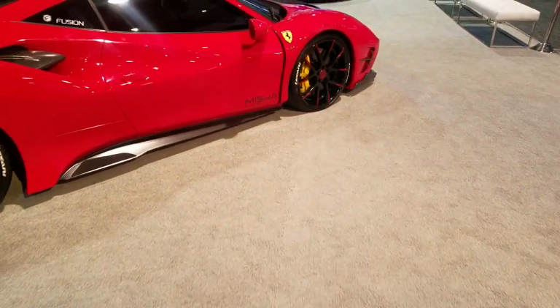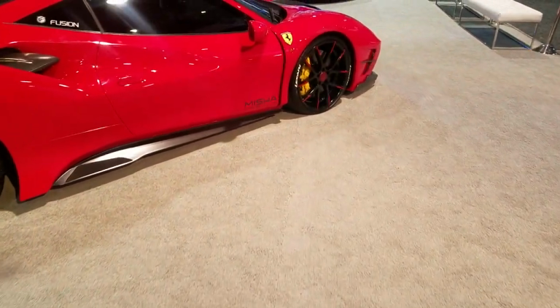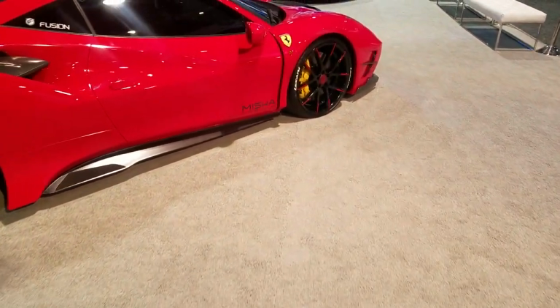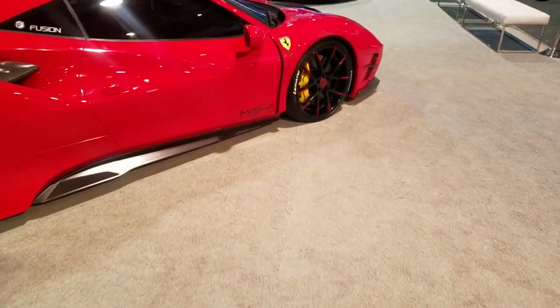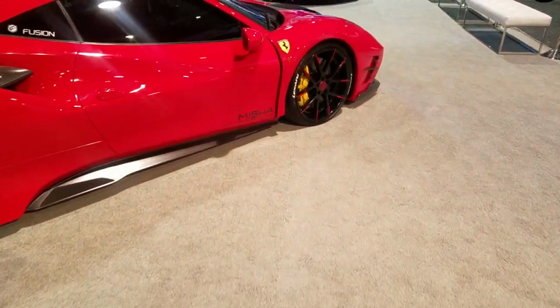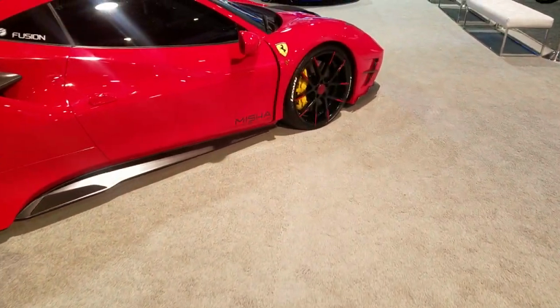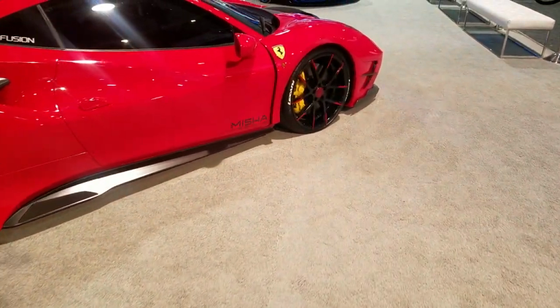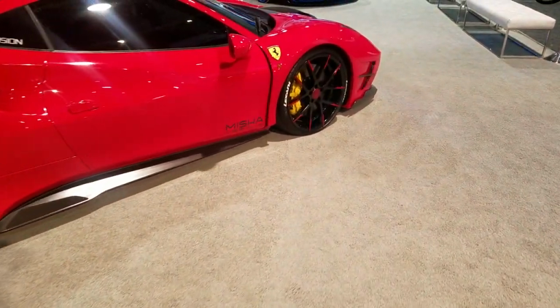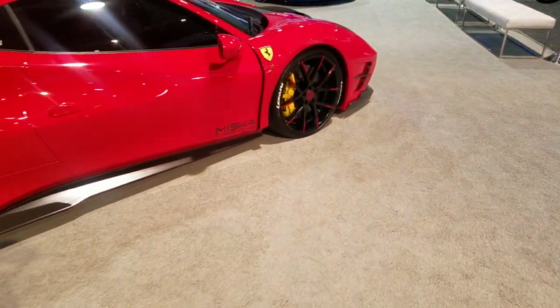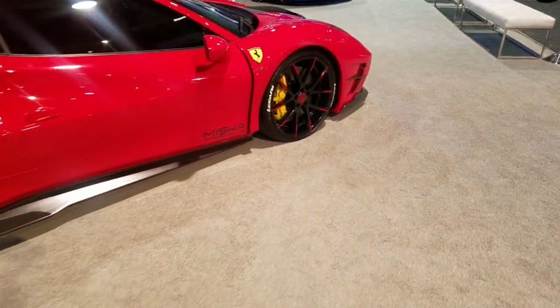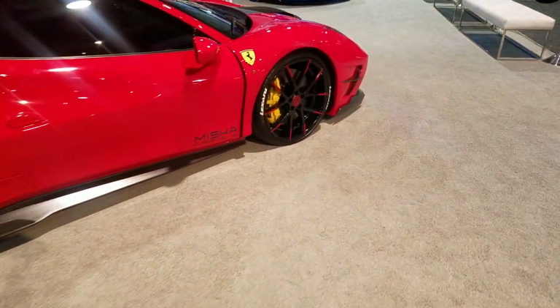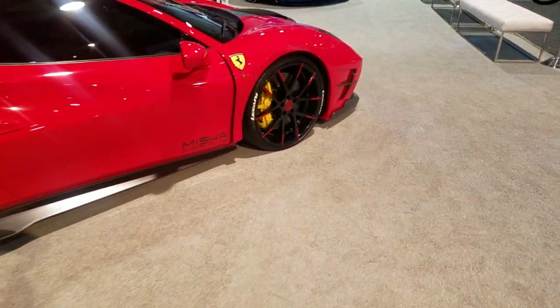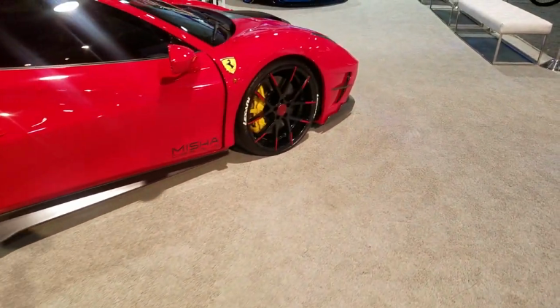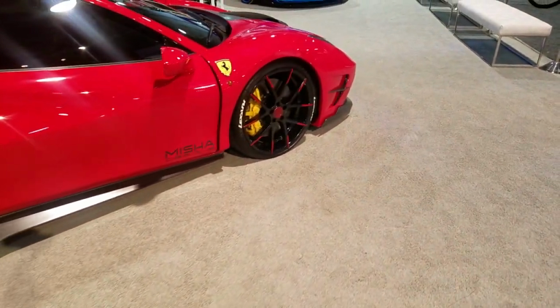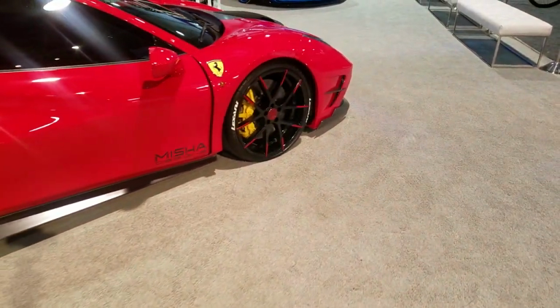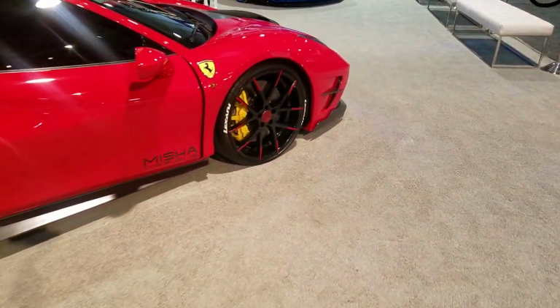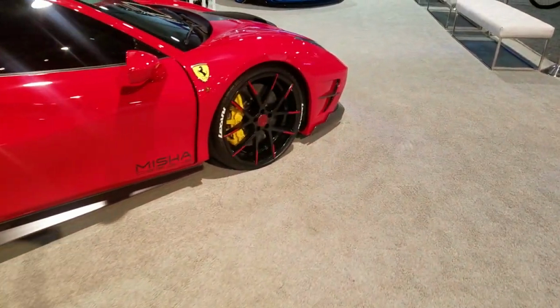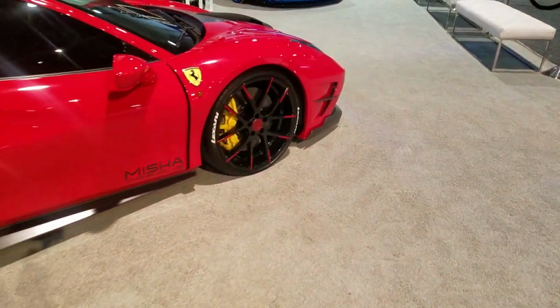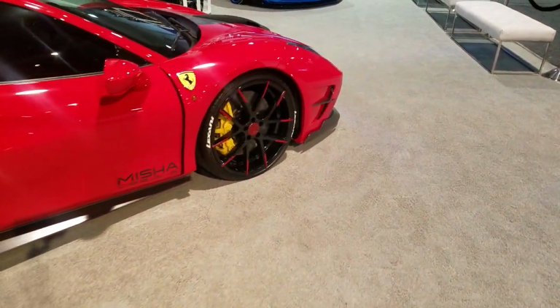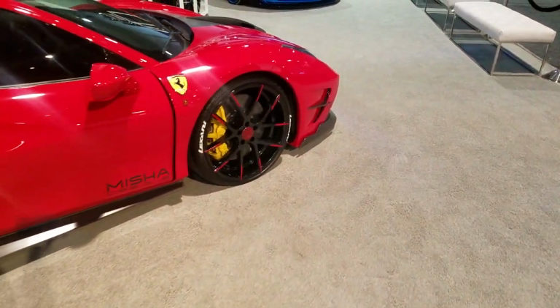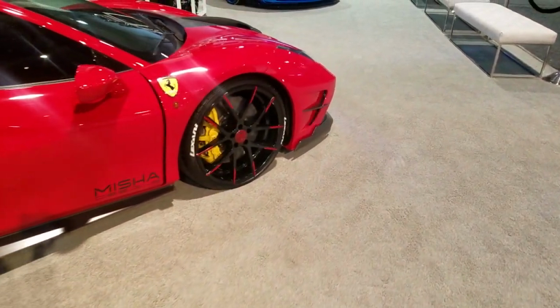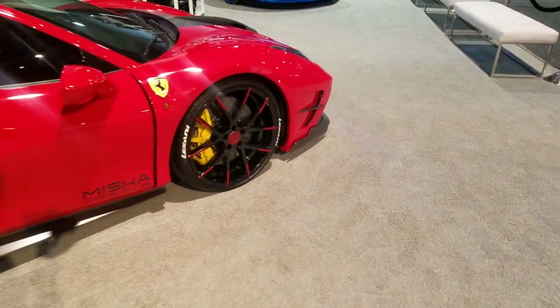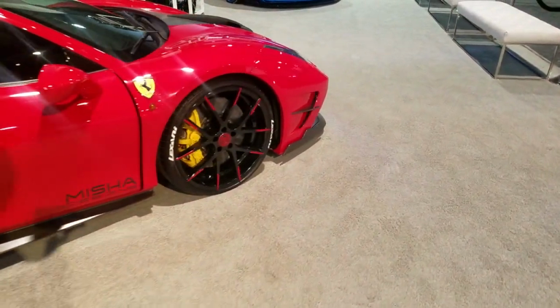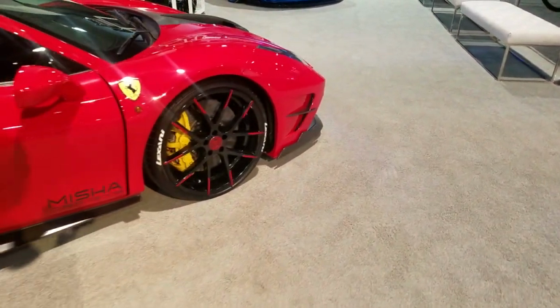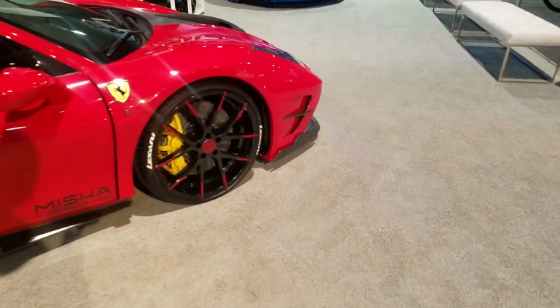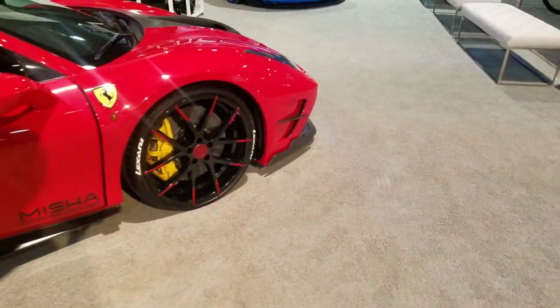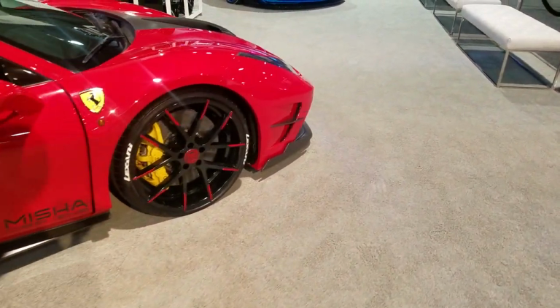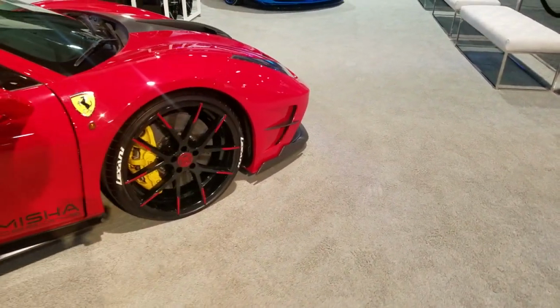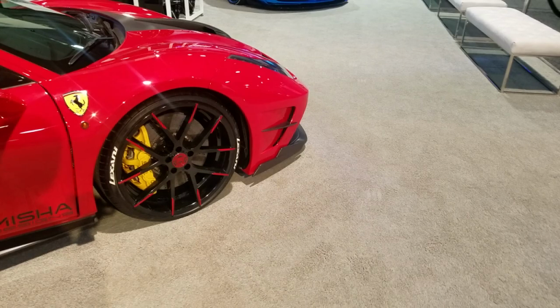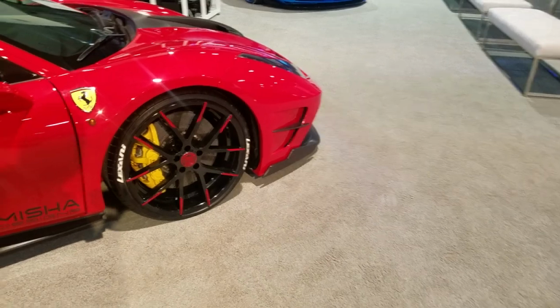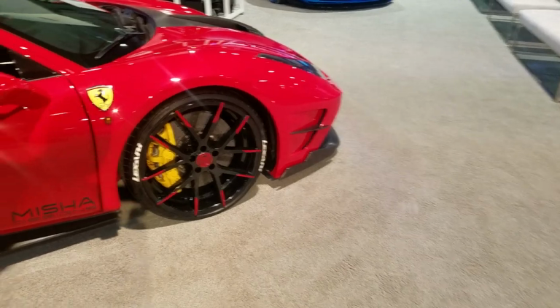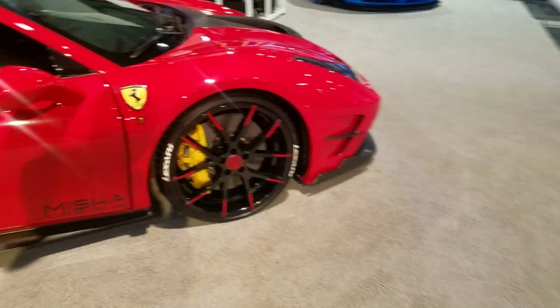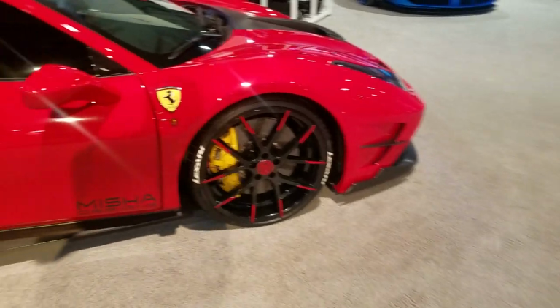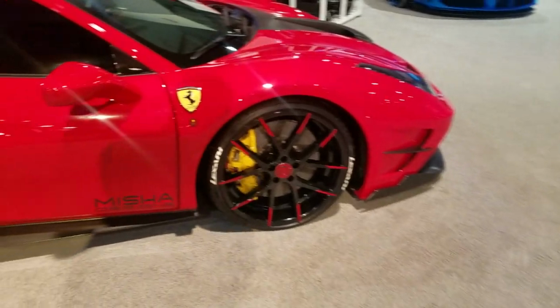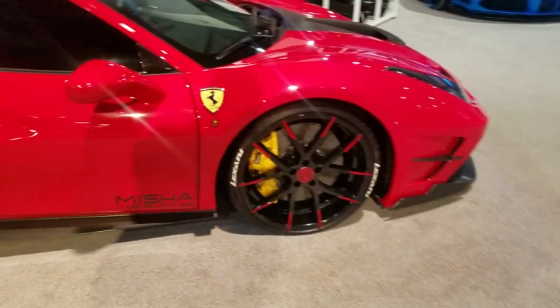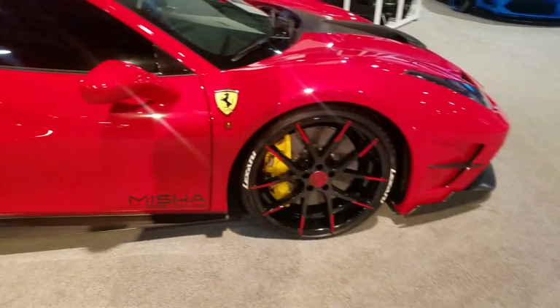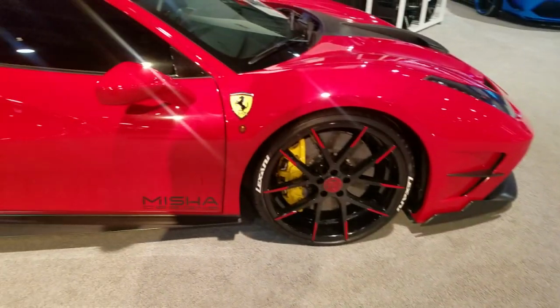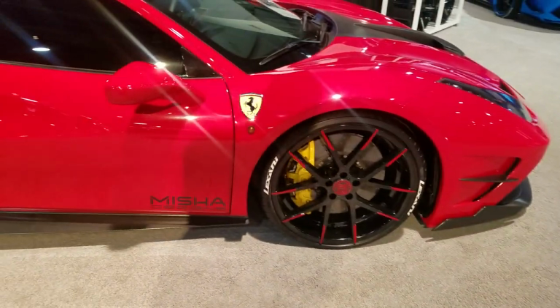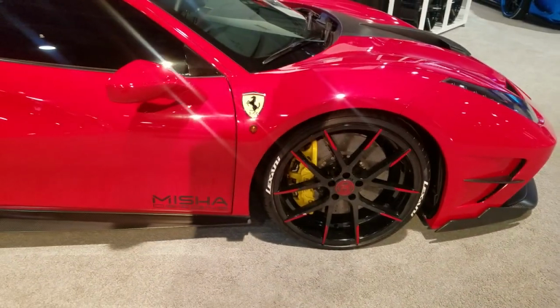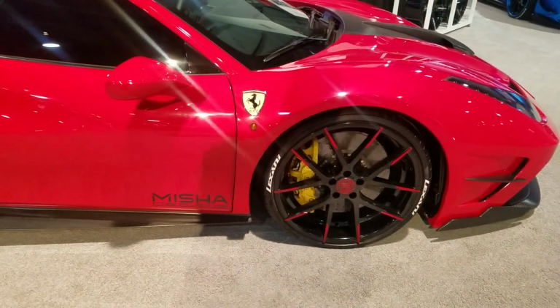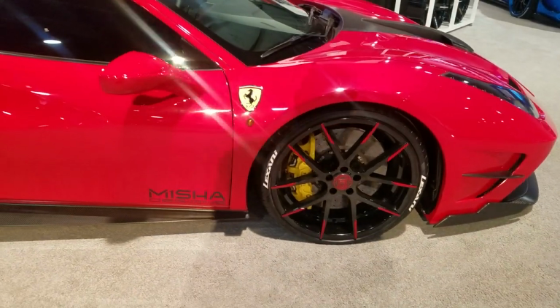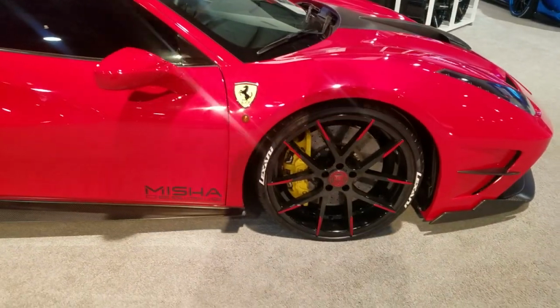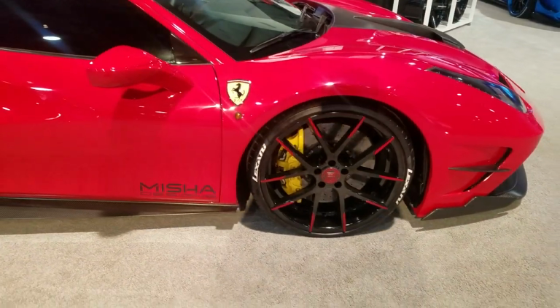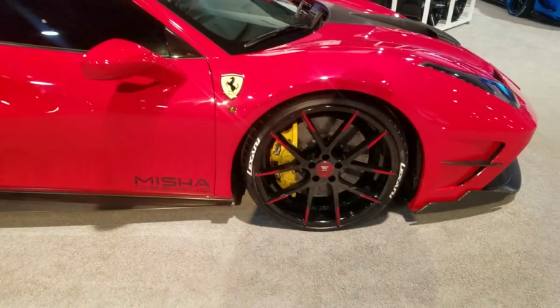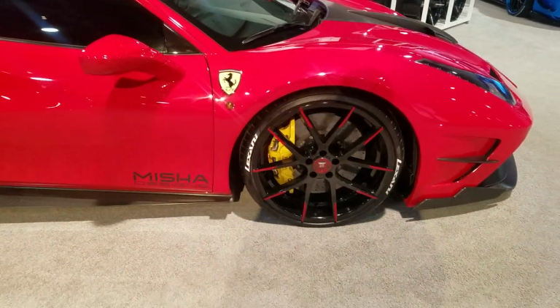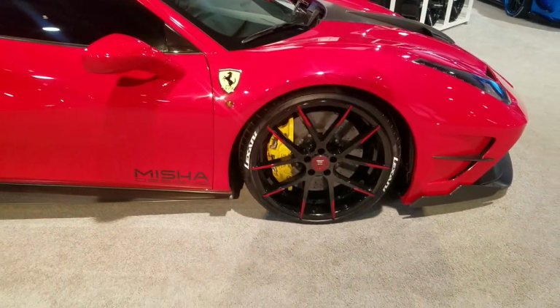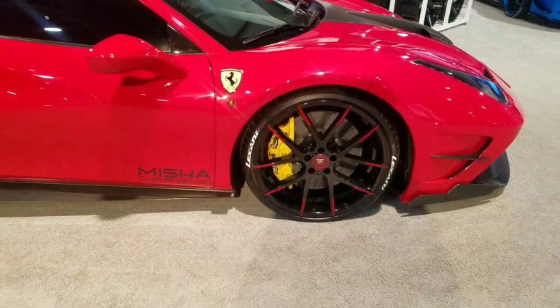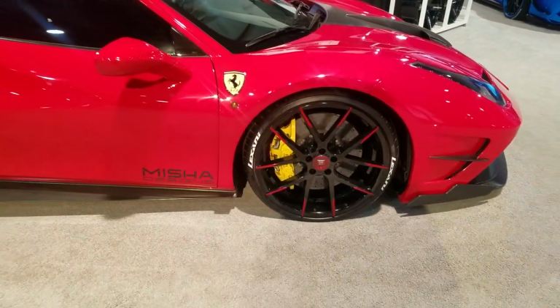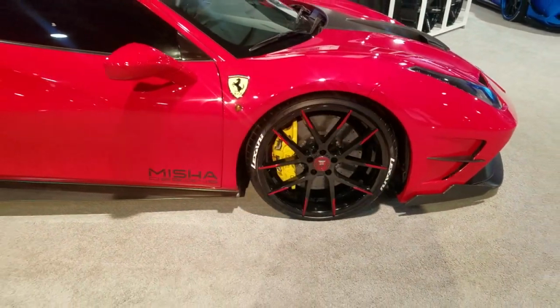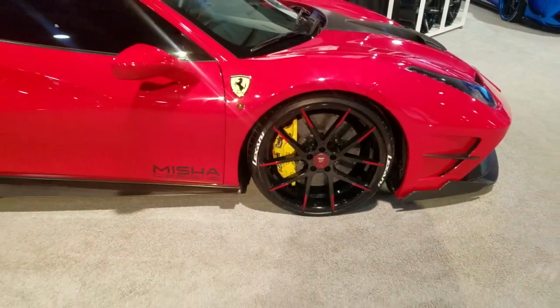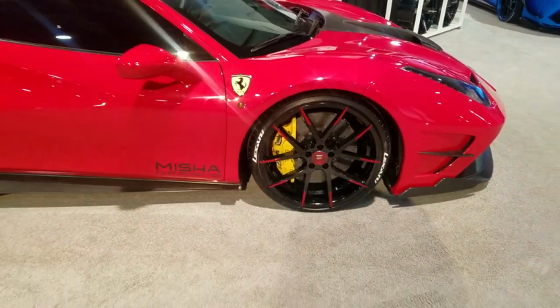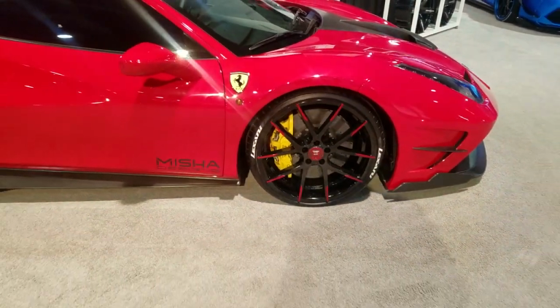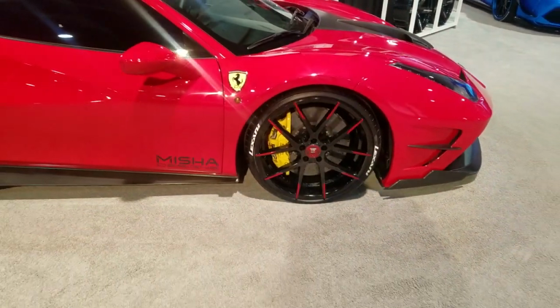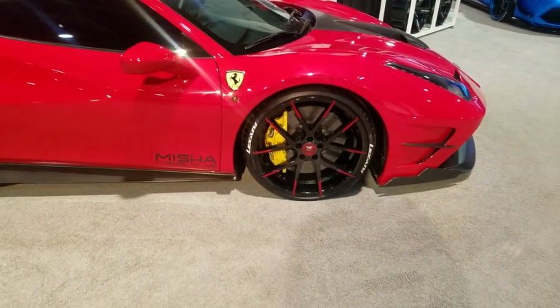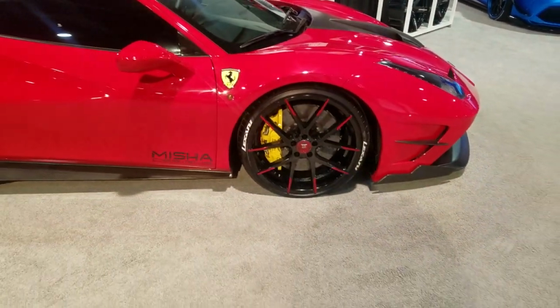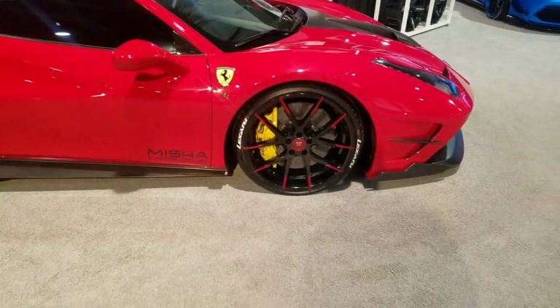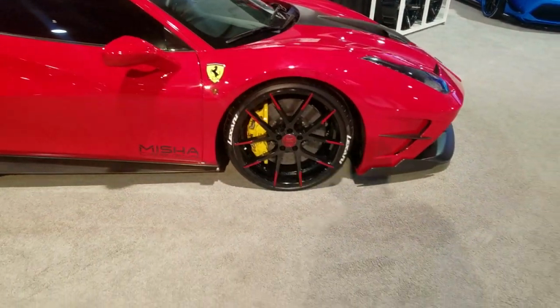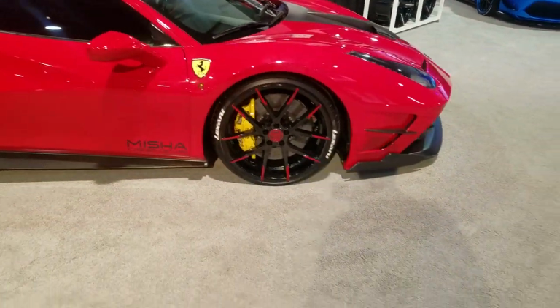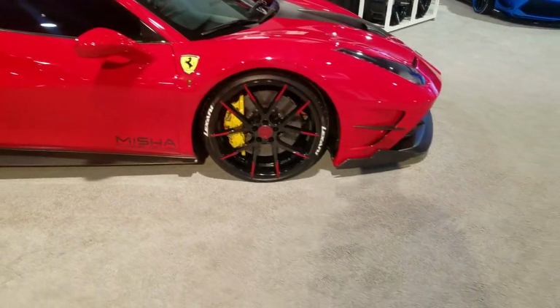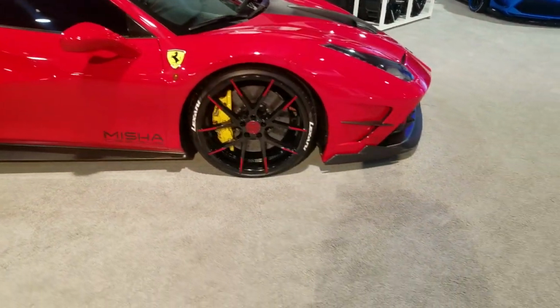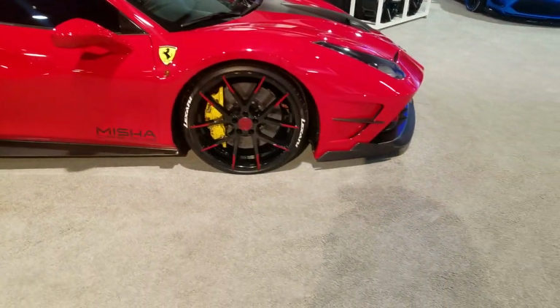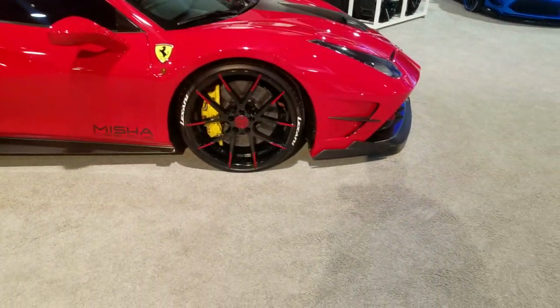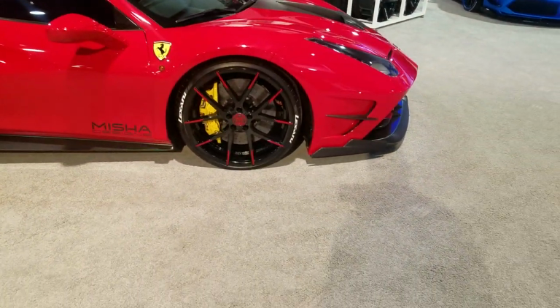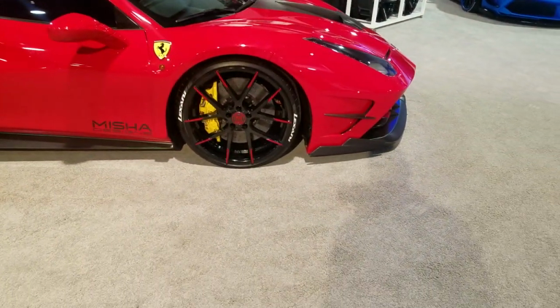Got the Ferrari with the Stuttgart. And that is a one-piece wheel on a Ferrari. Fits, clears the brakes.